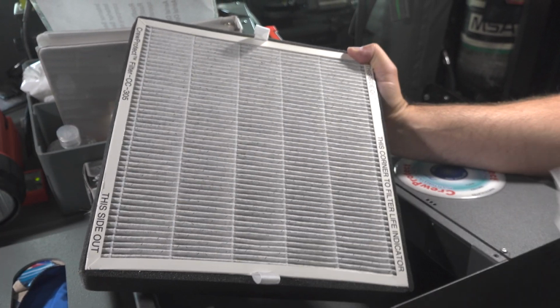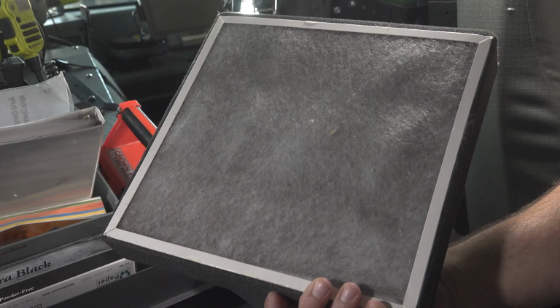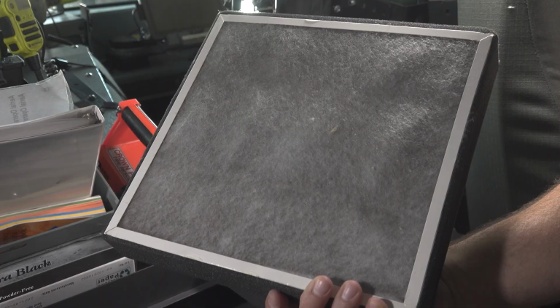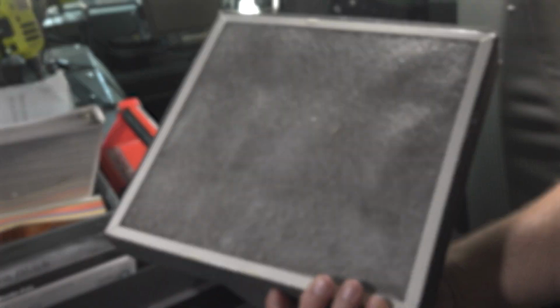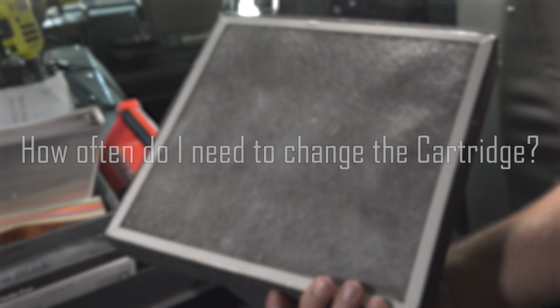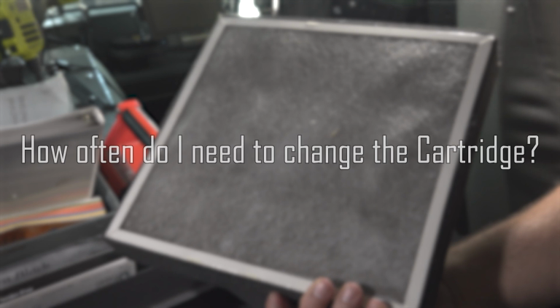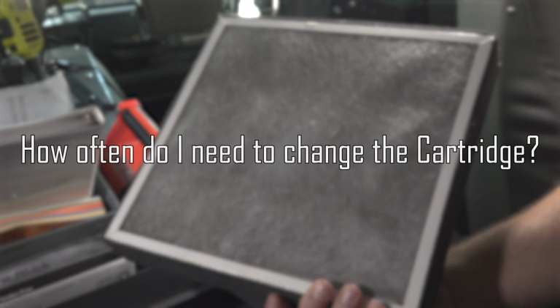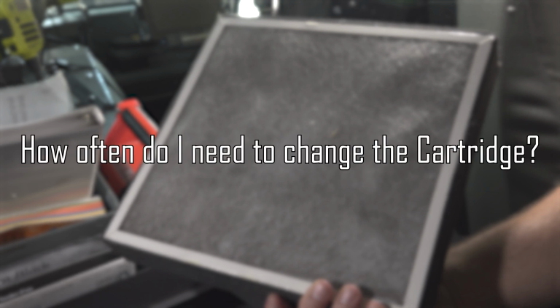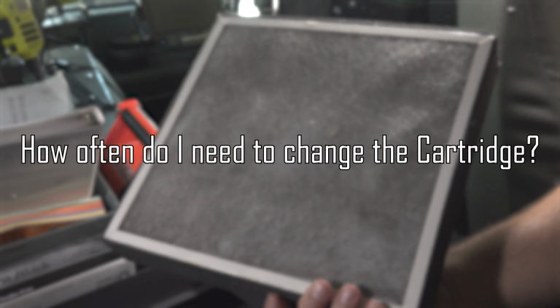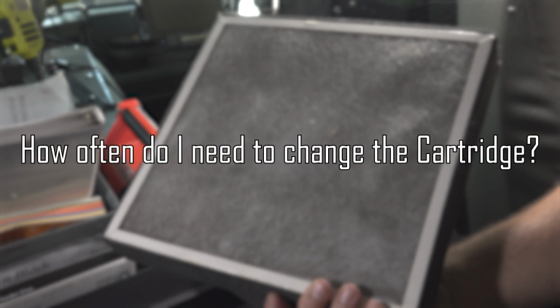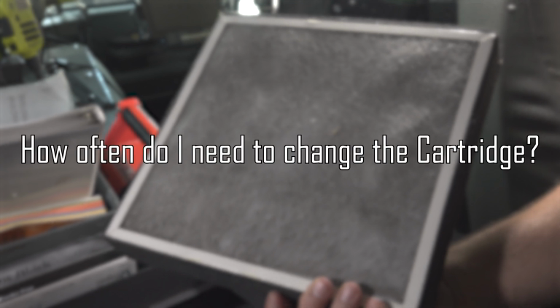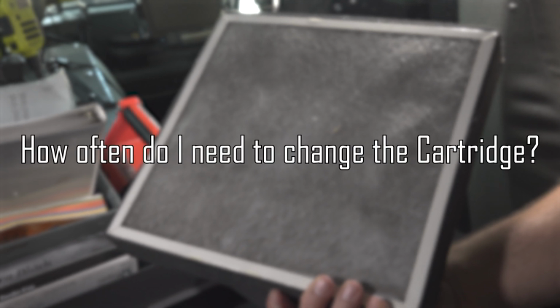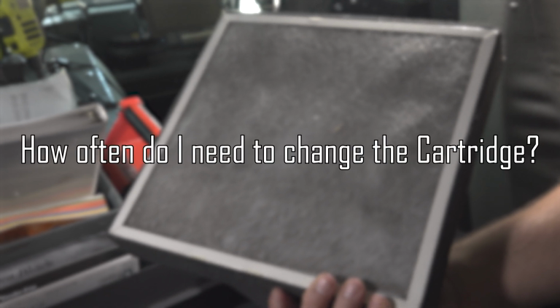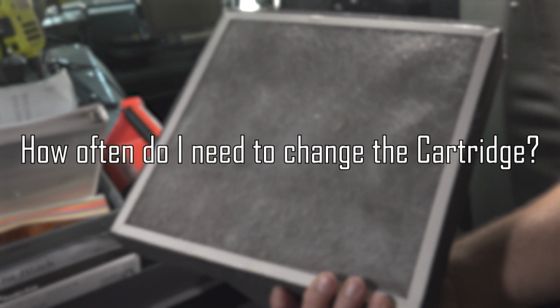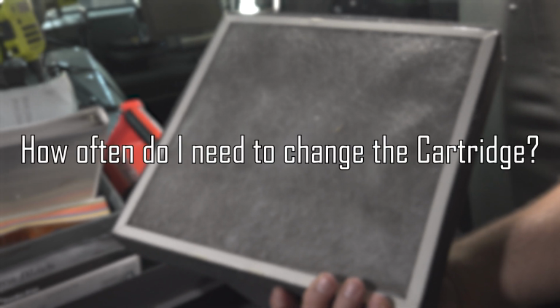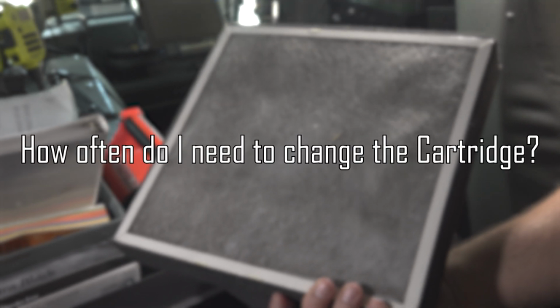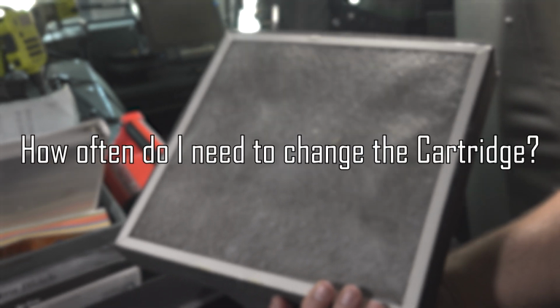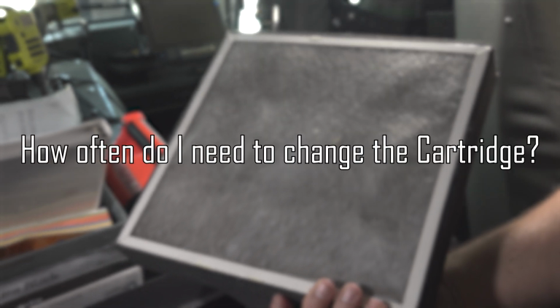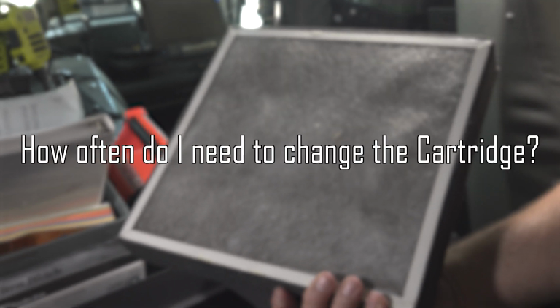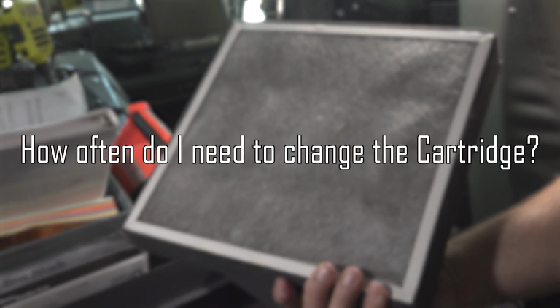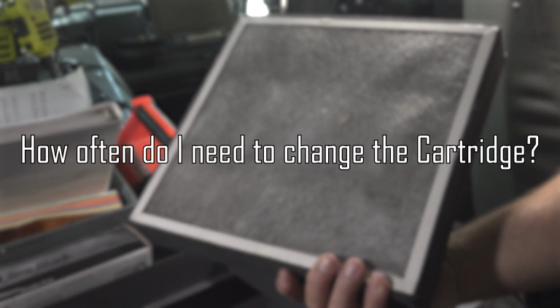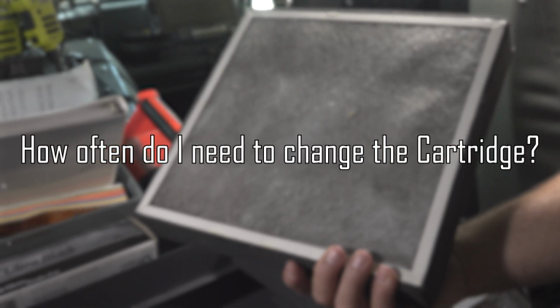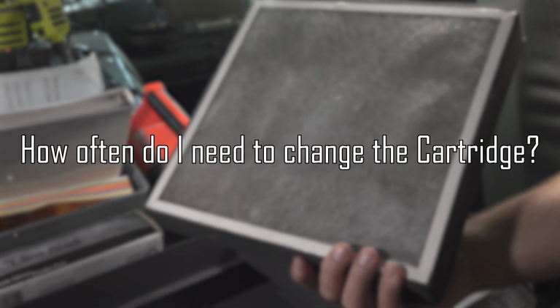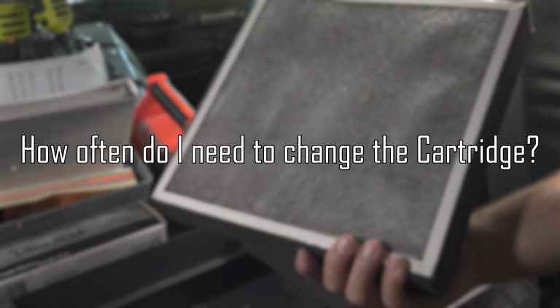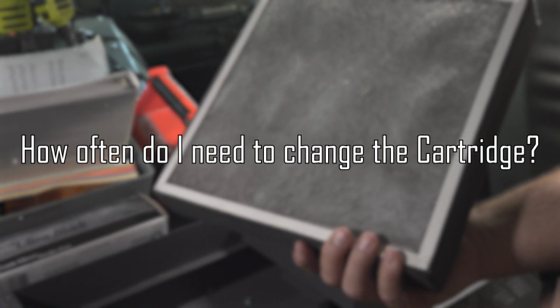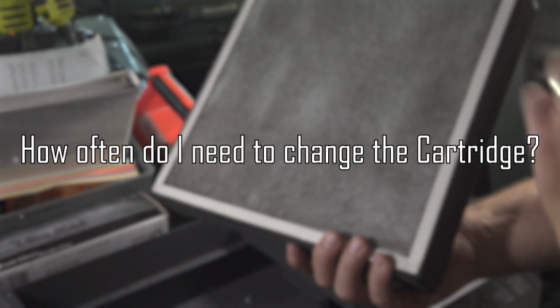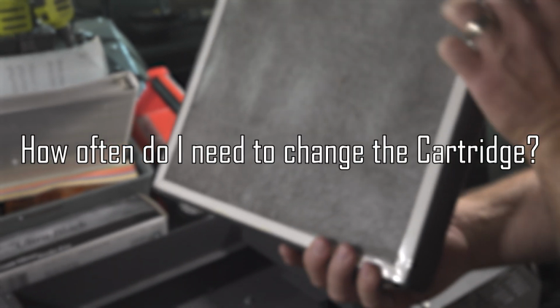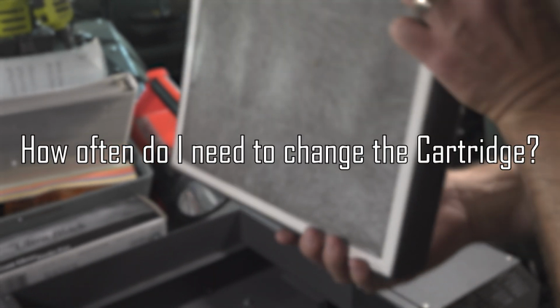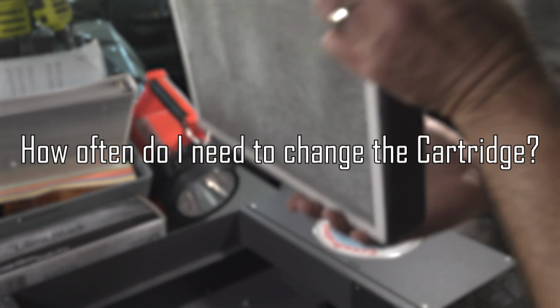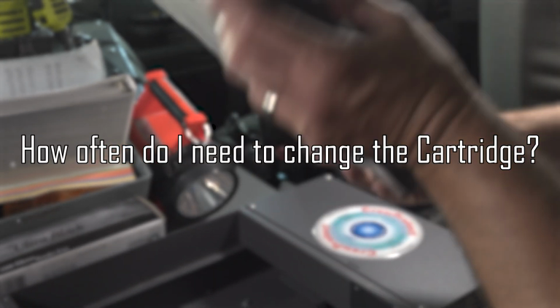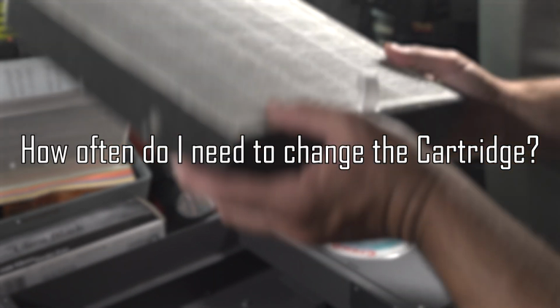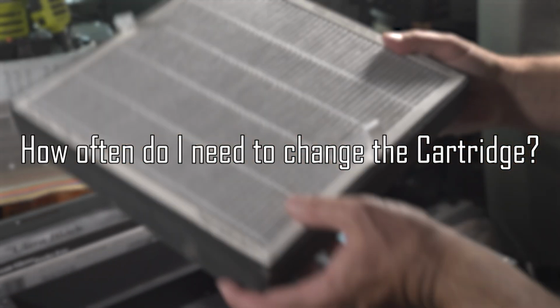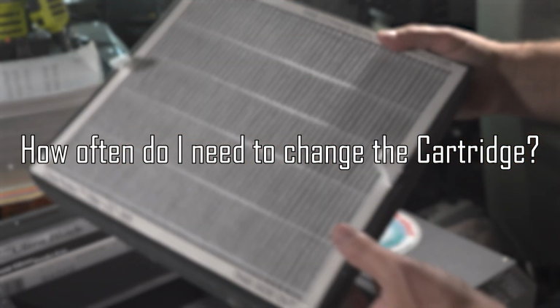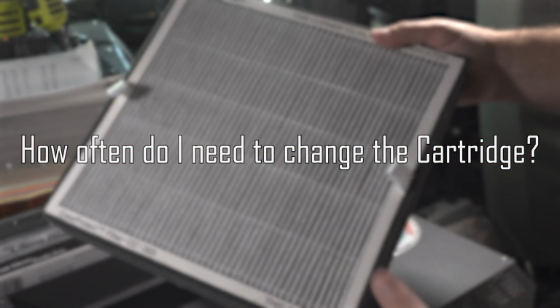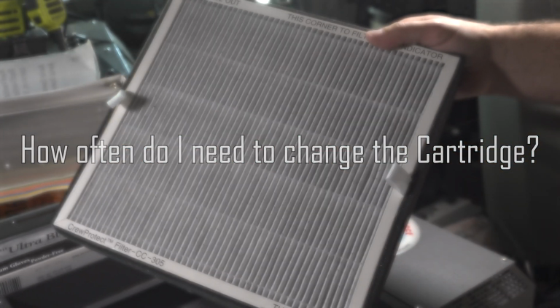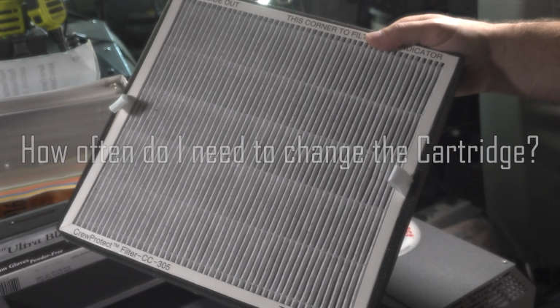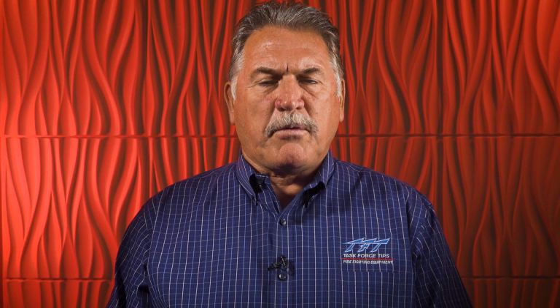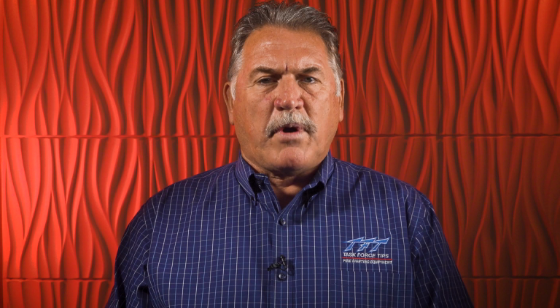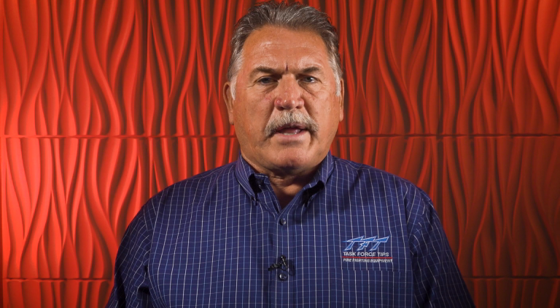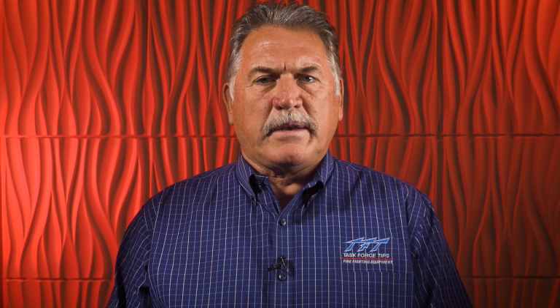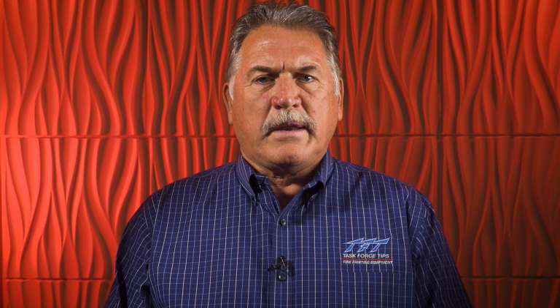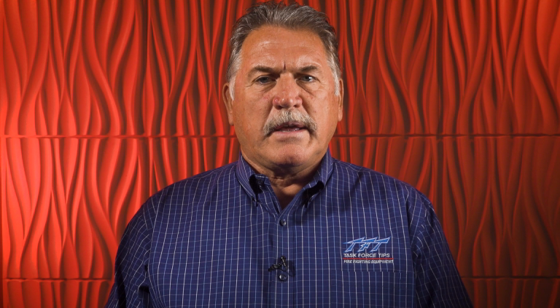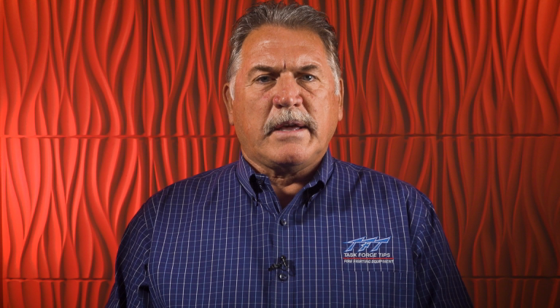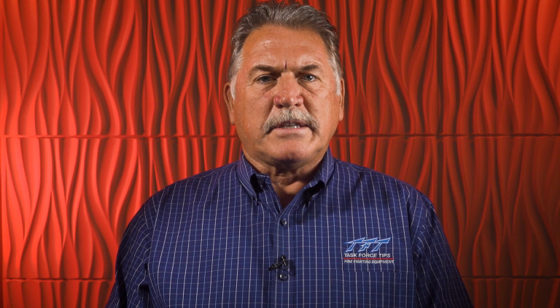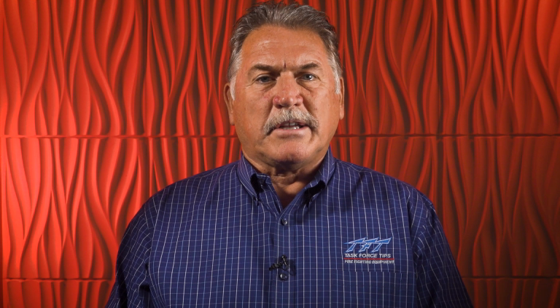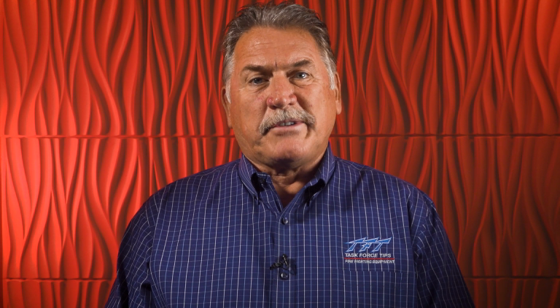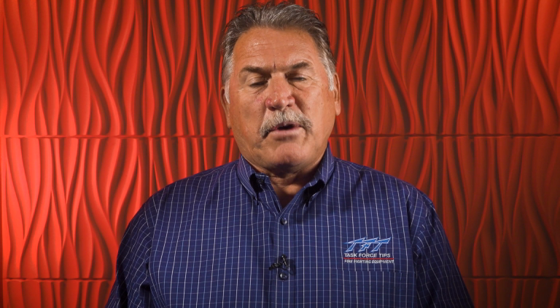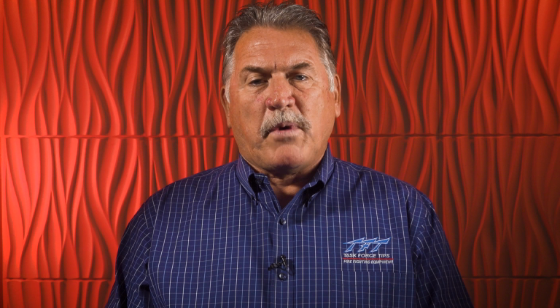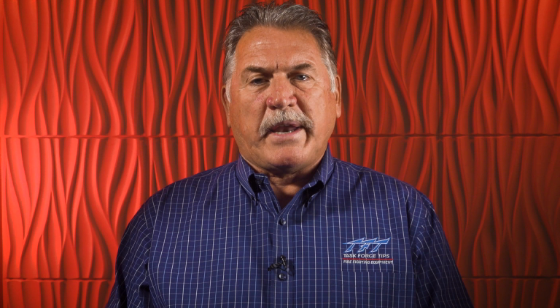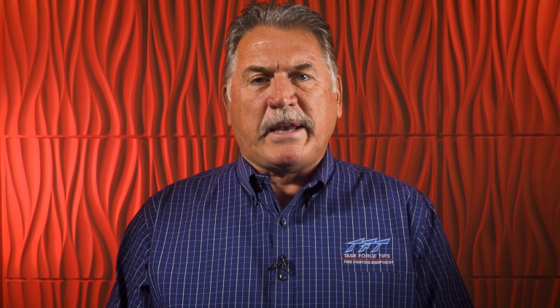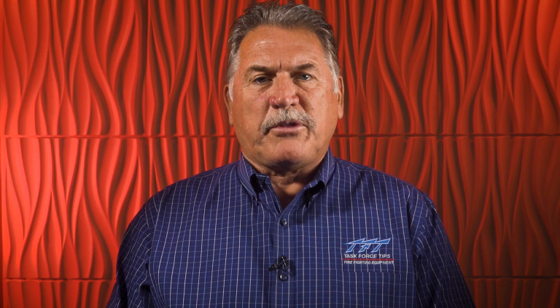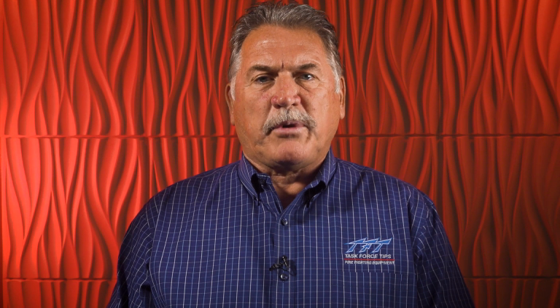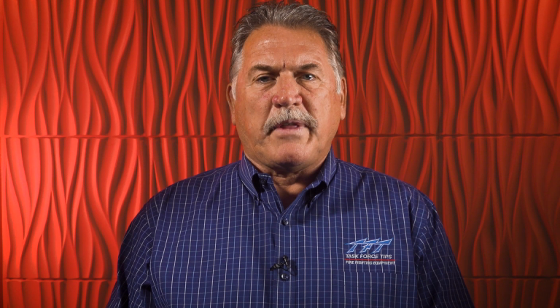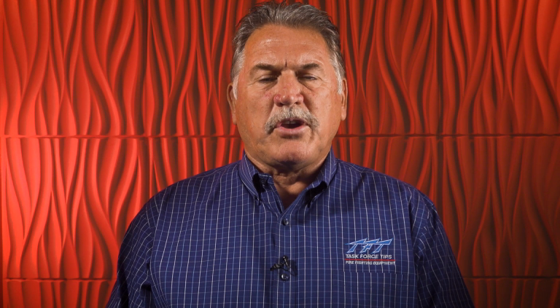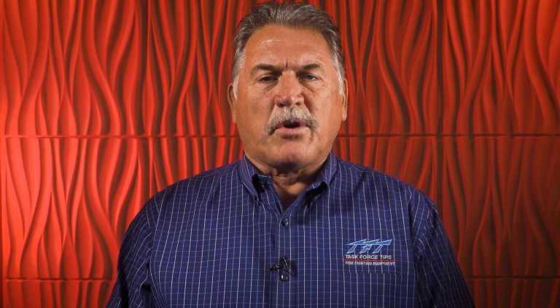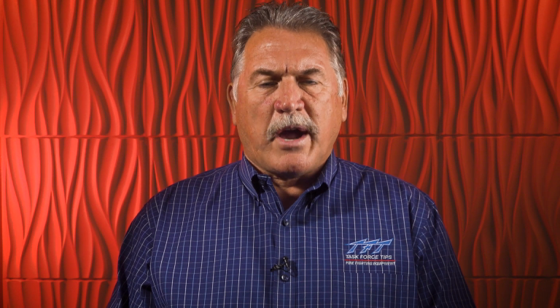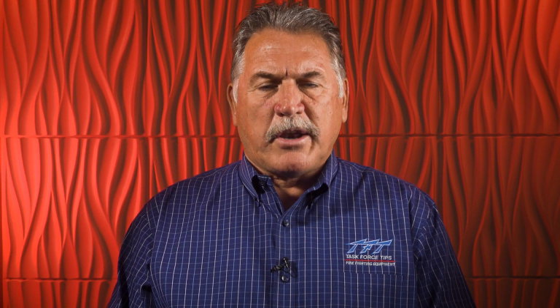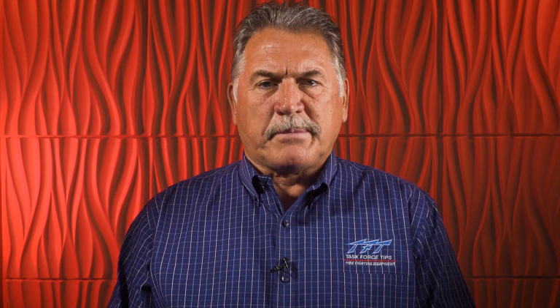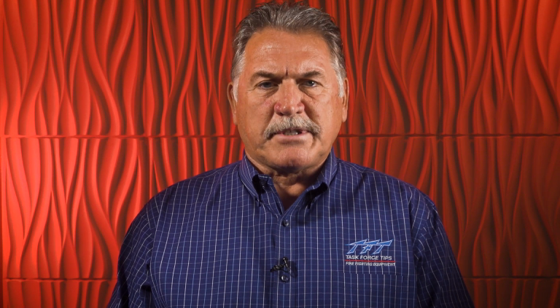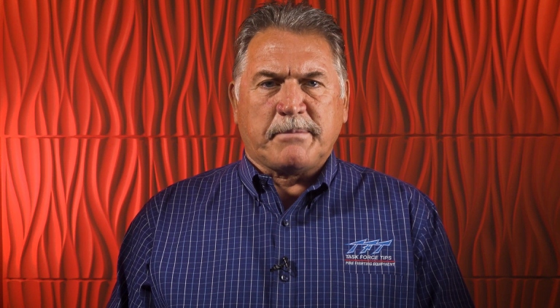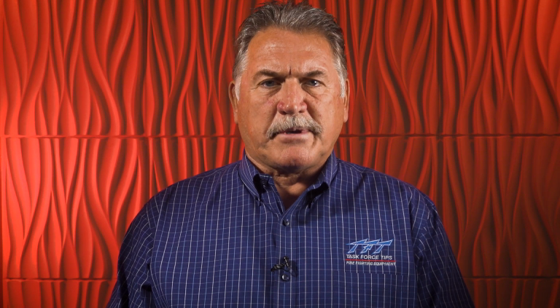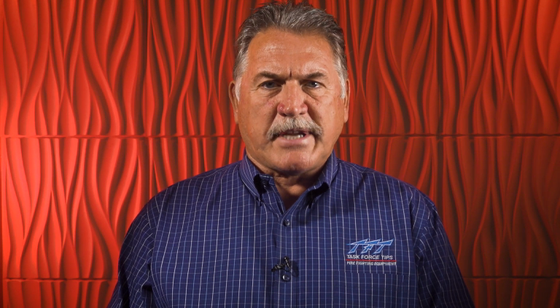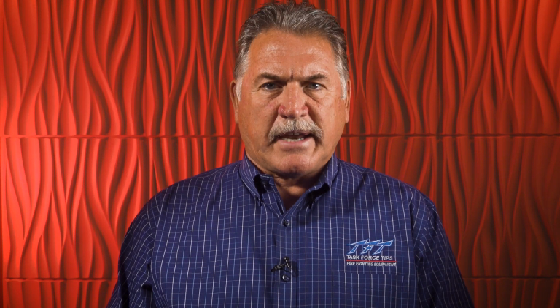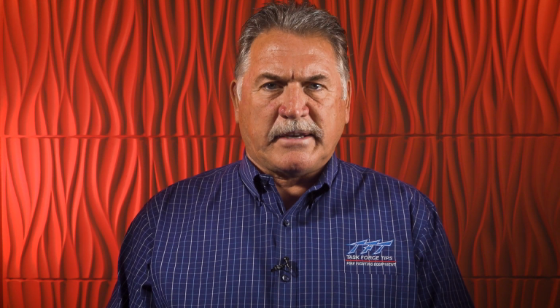The cartridge needs to be changed every six months. This provides the assurance that from day one until day 183 you are 100% protected.